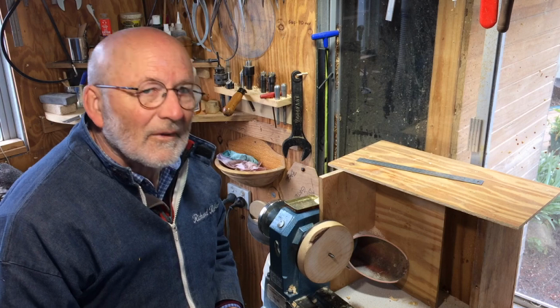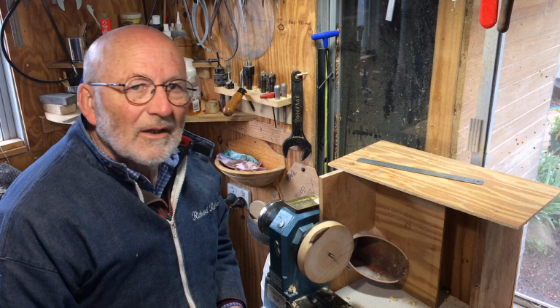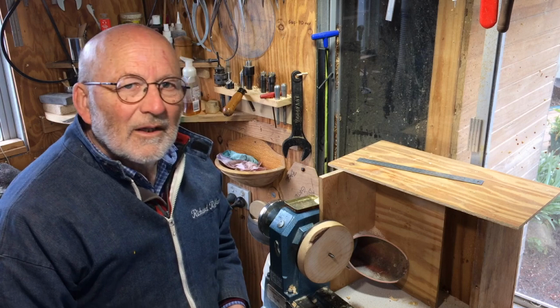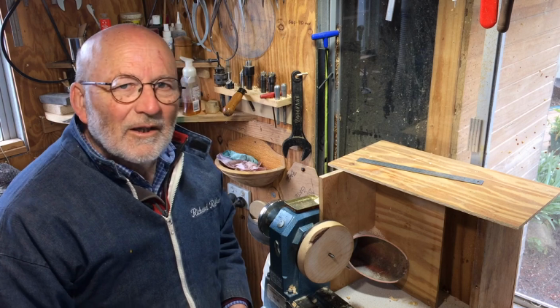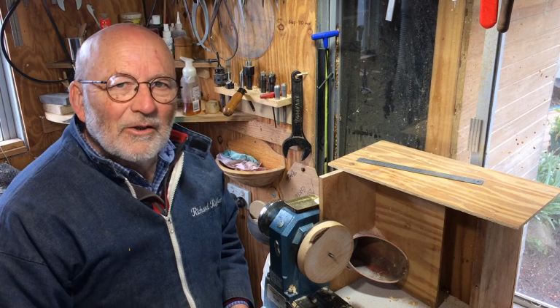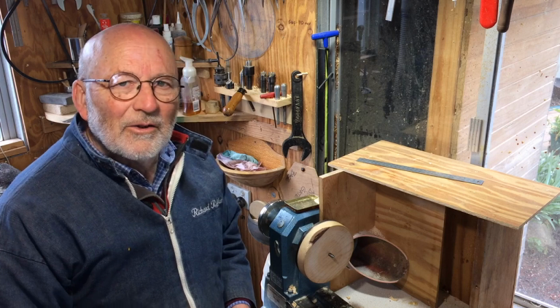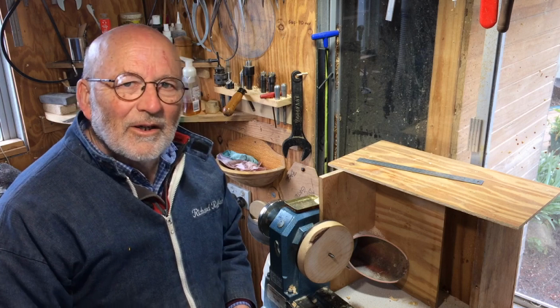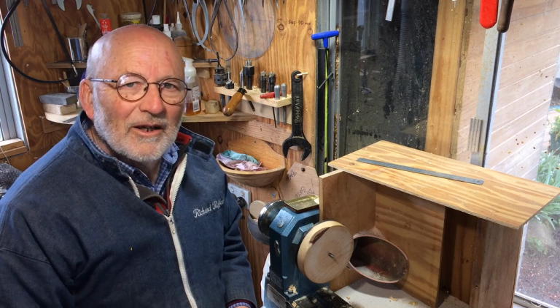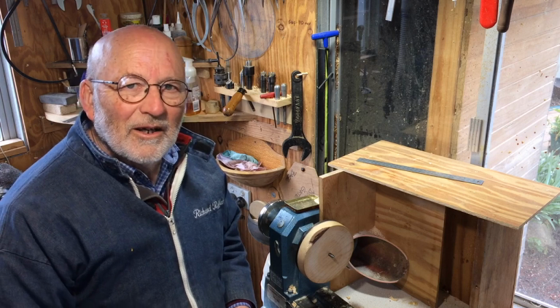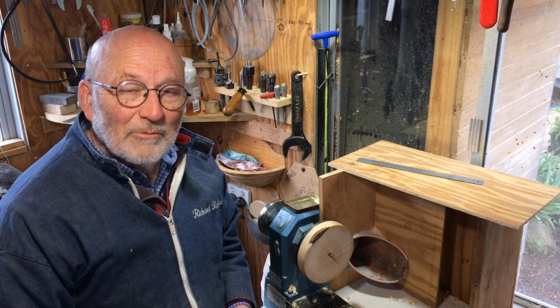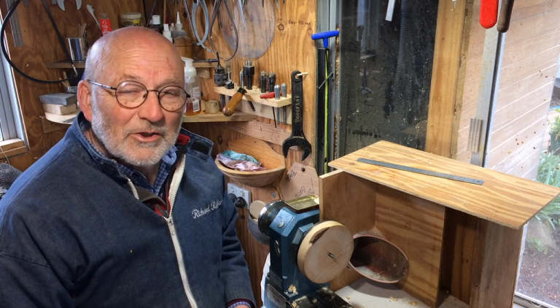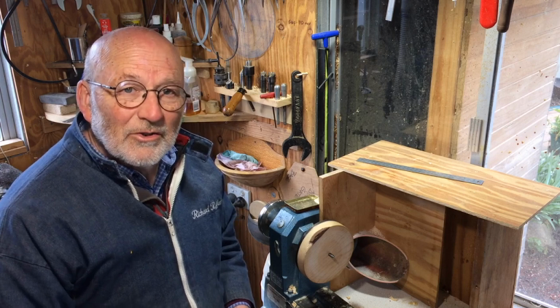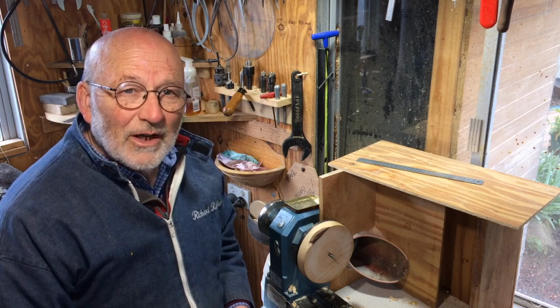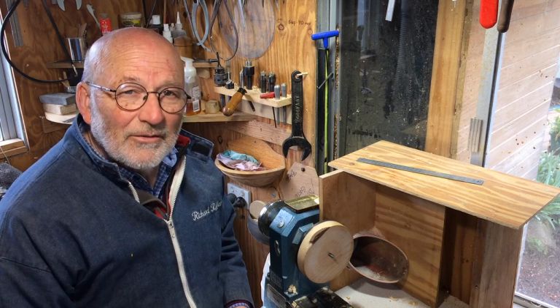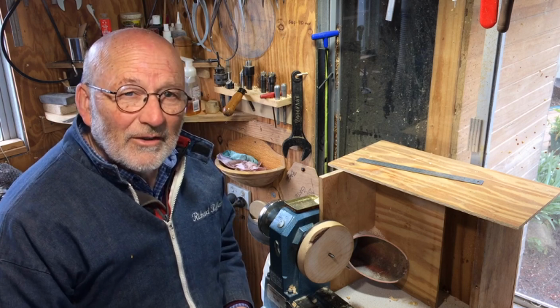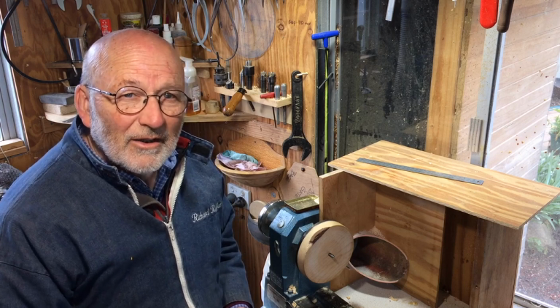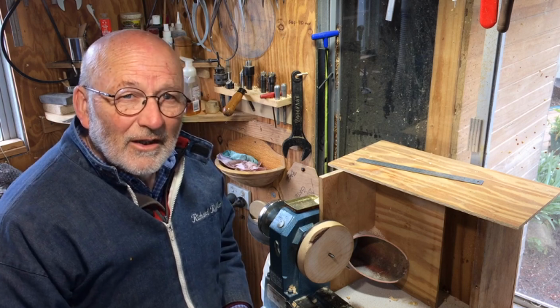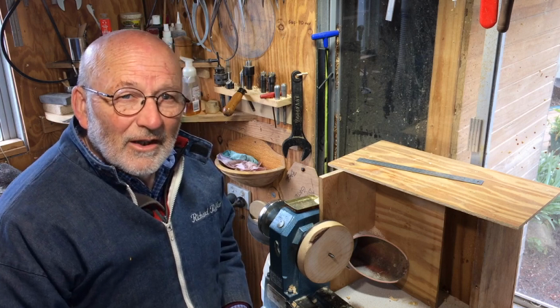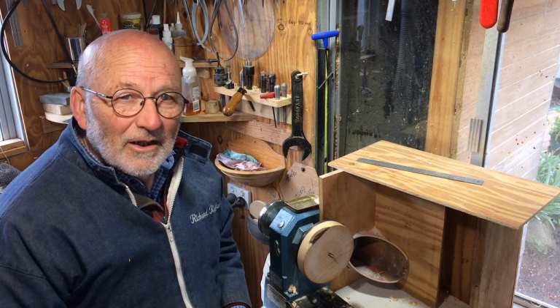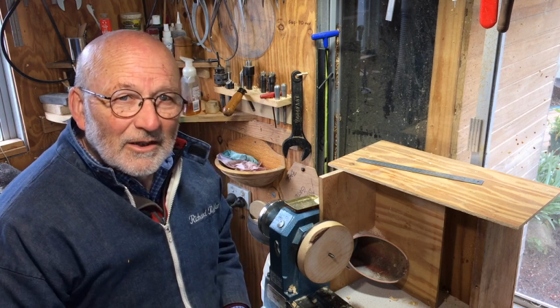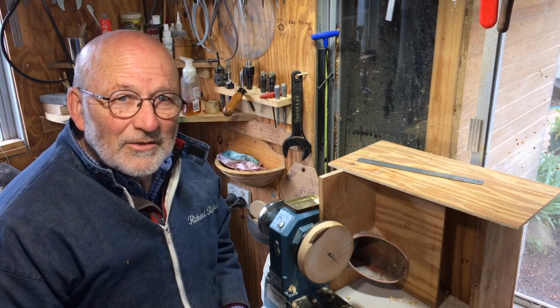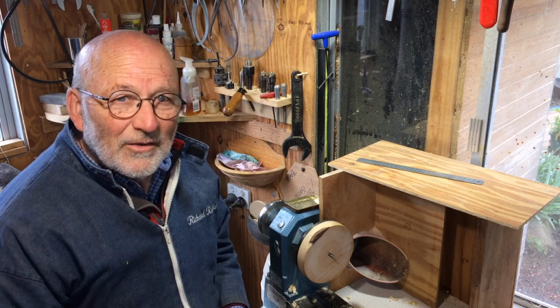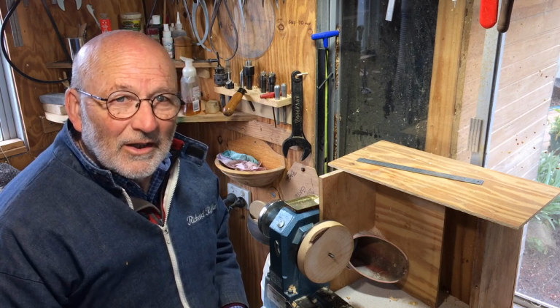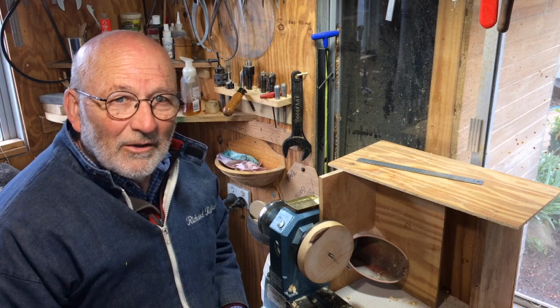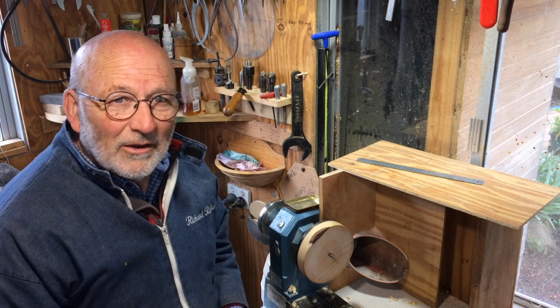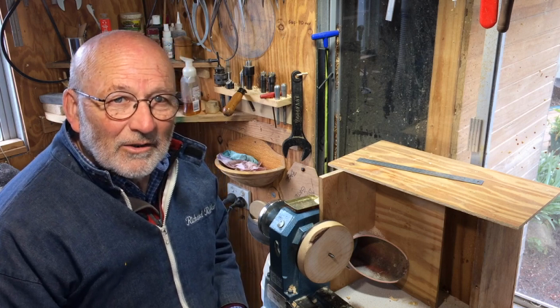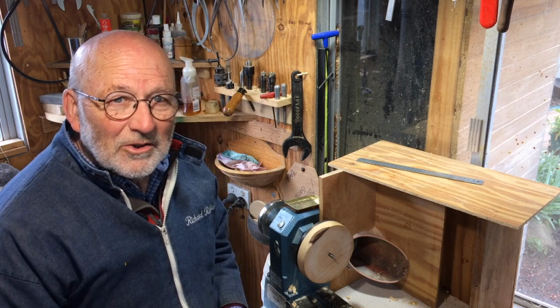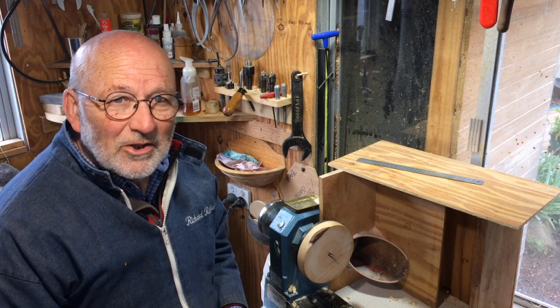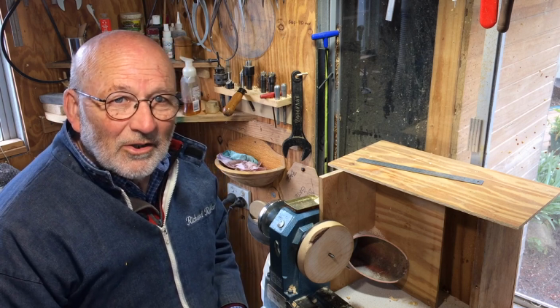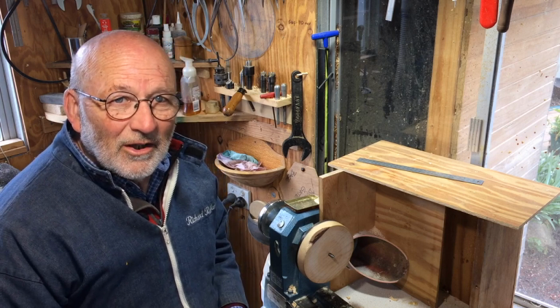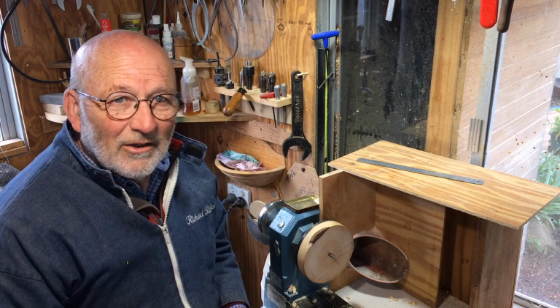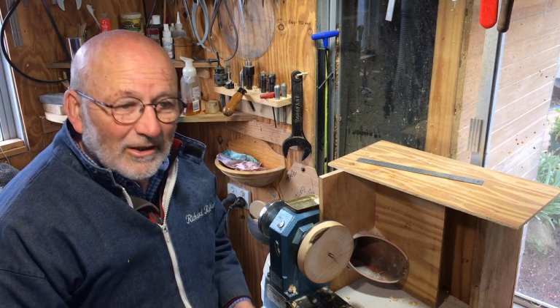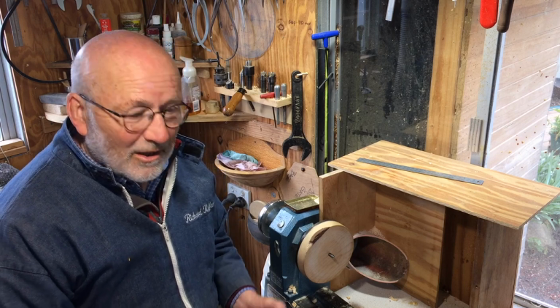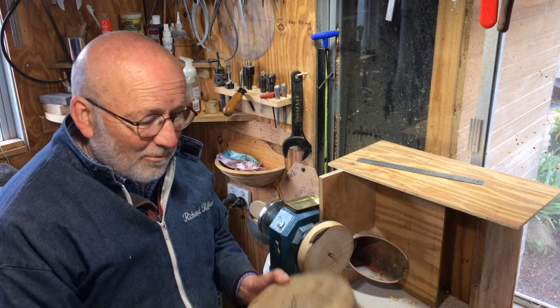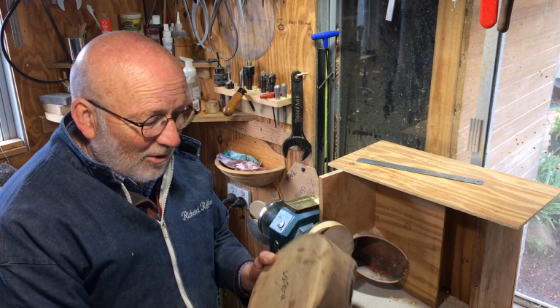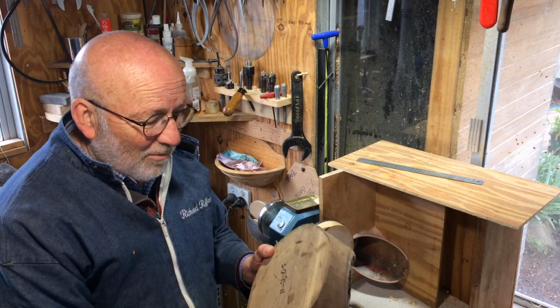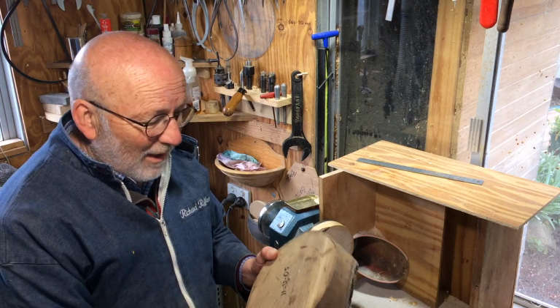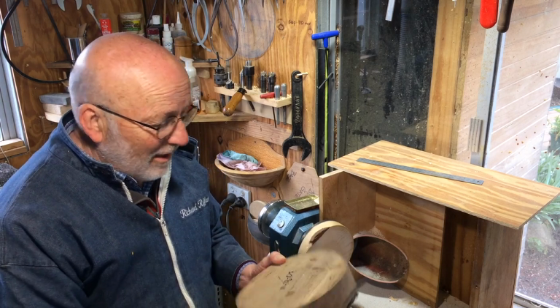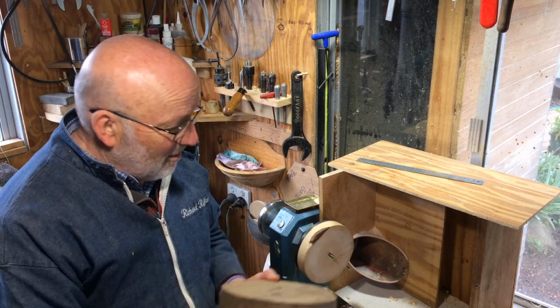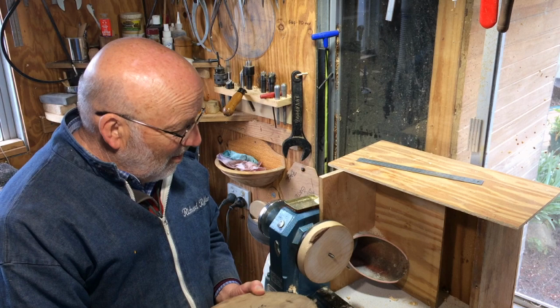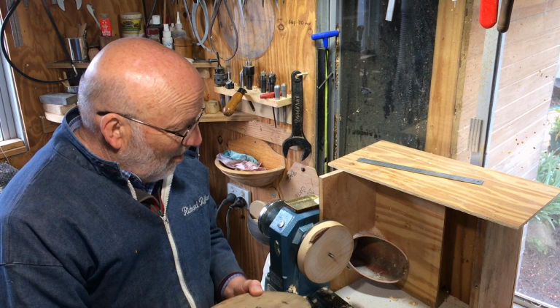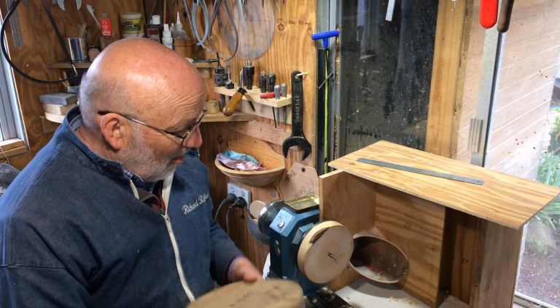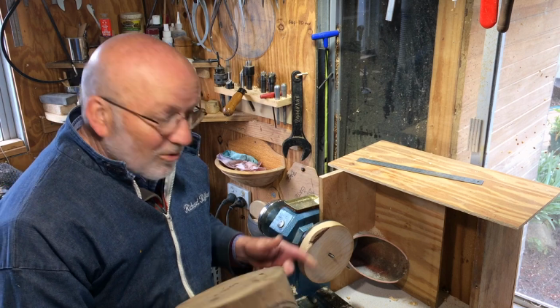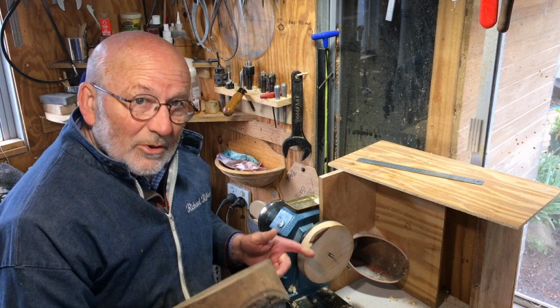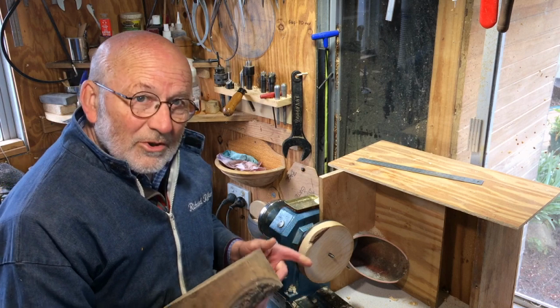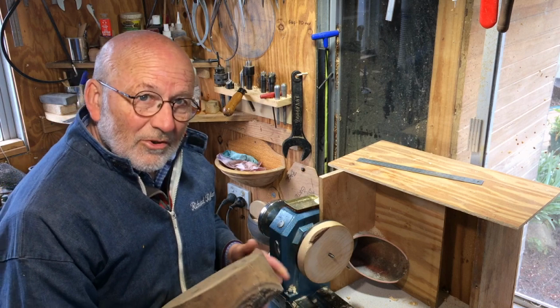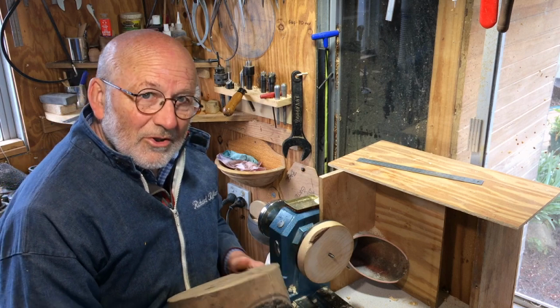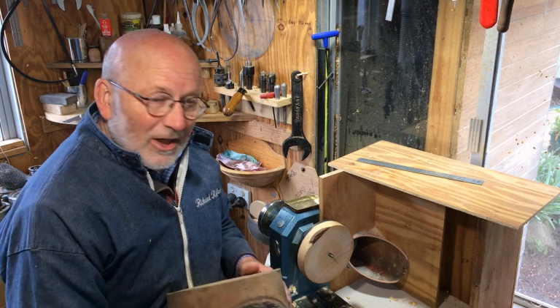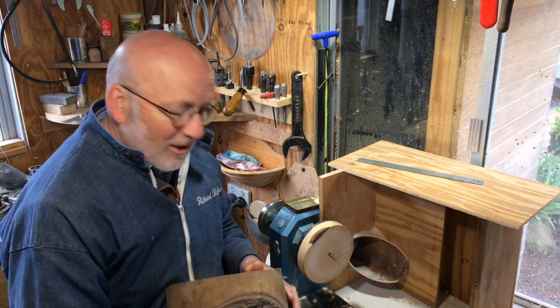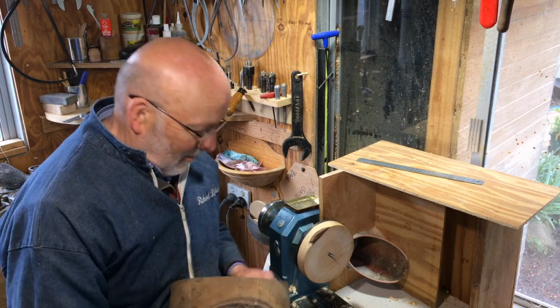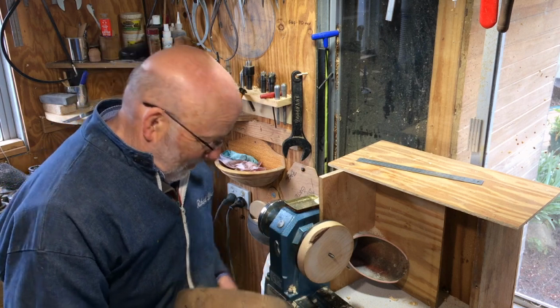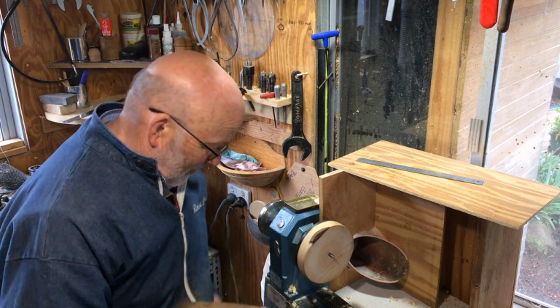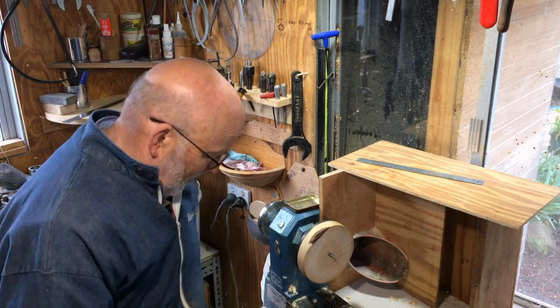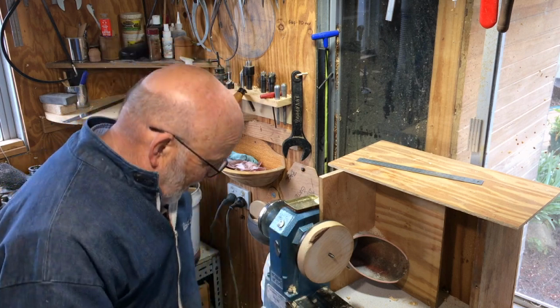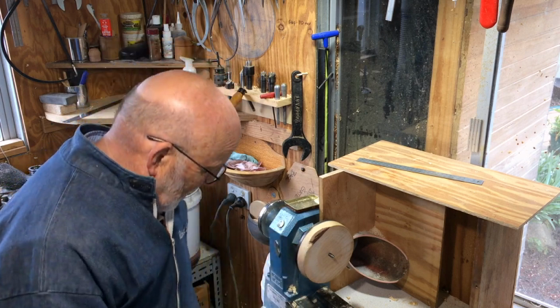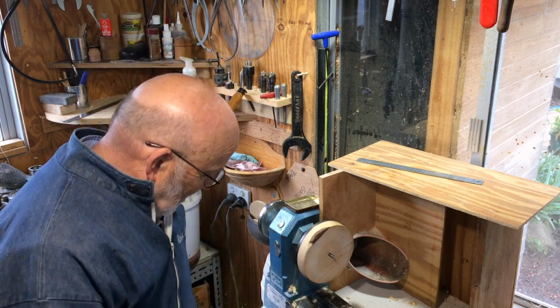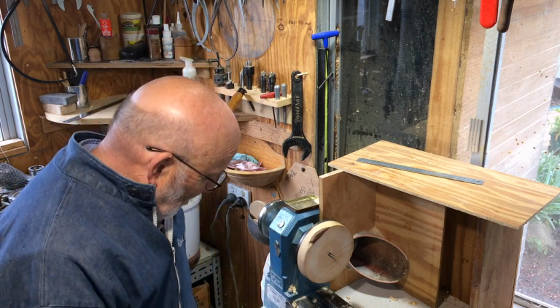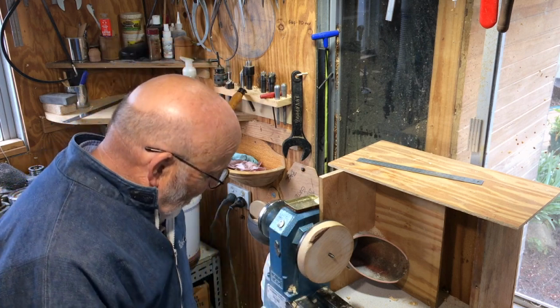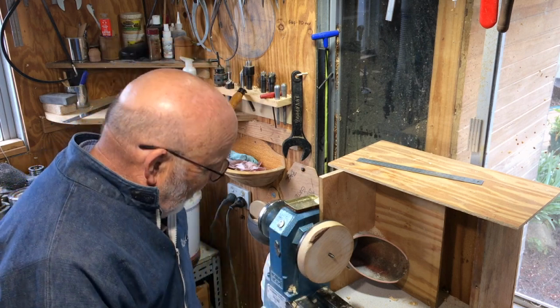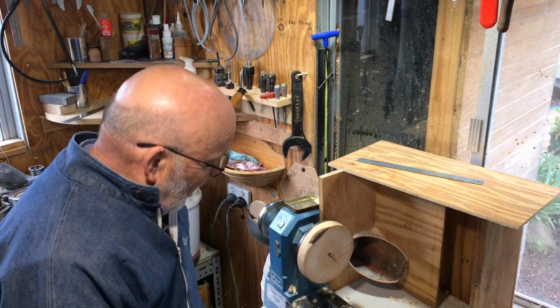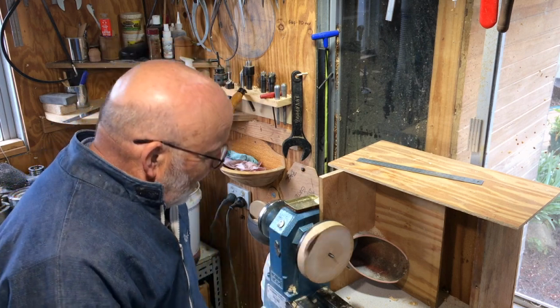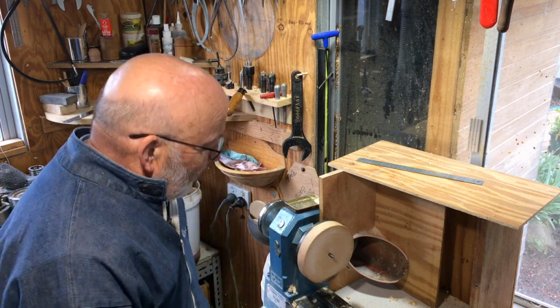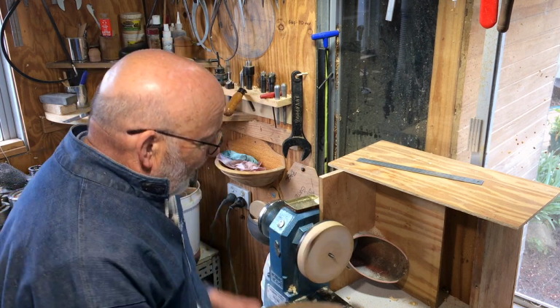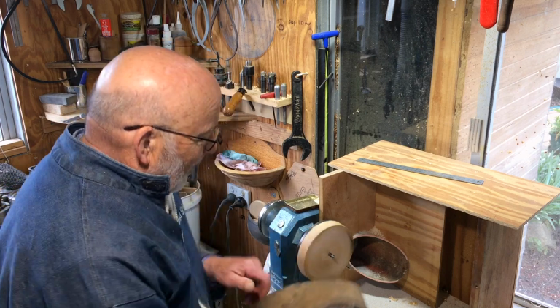Hello, I'm Richard Raffan. In this video I'm going to show you how to get a bowl blank onto a screw chuck with the lathe running.